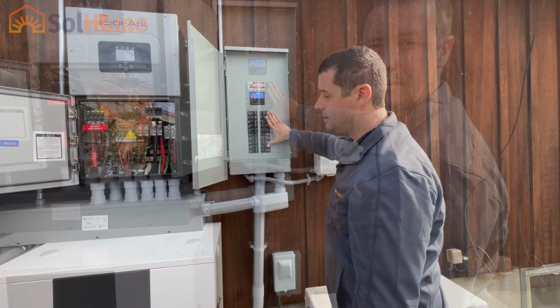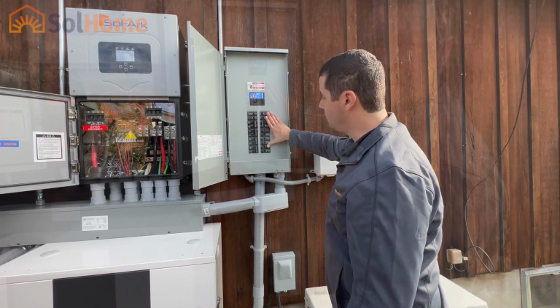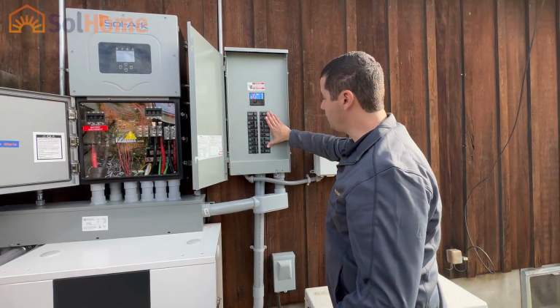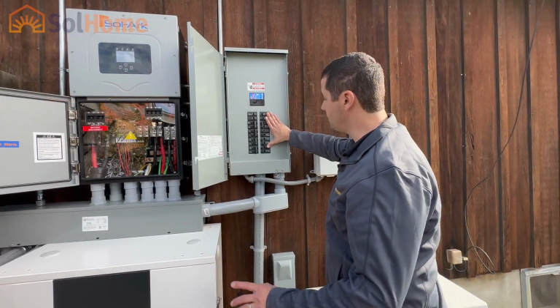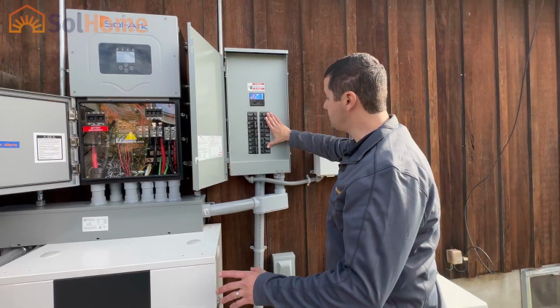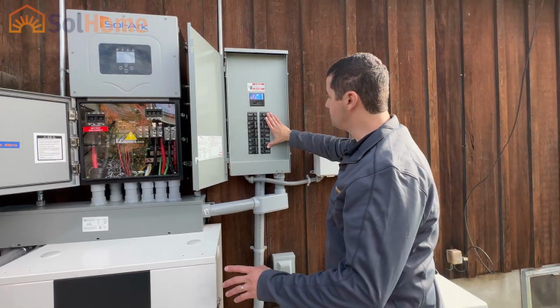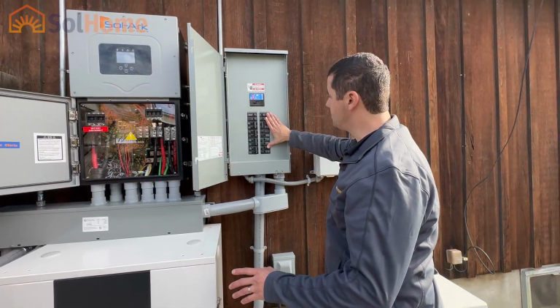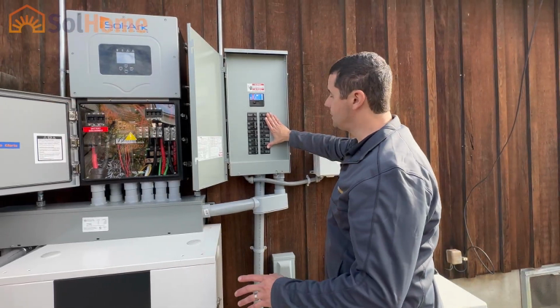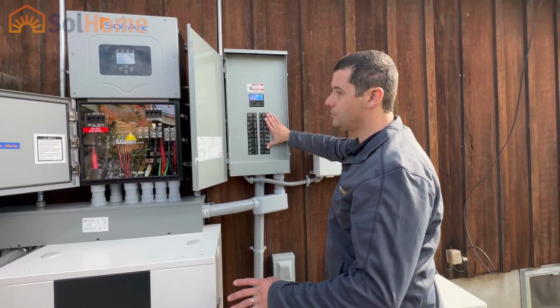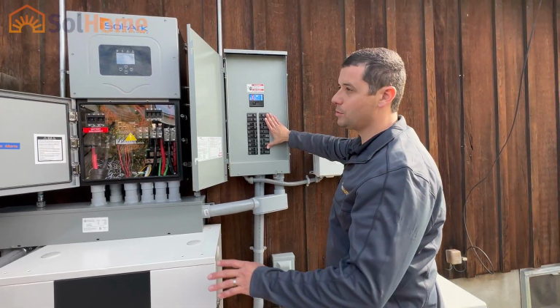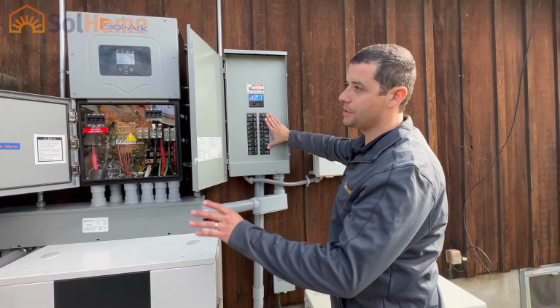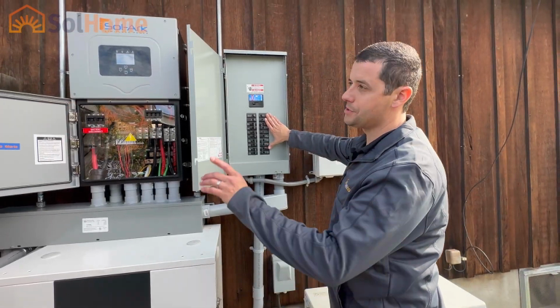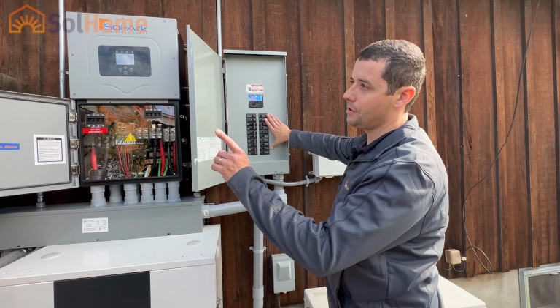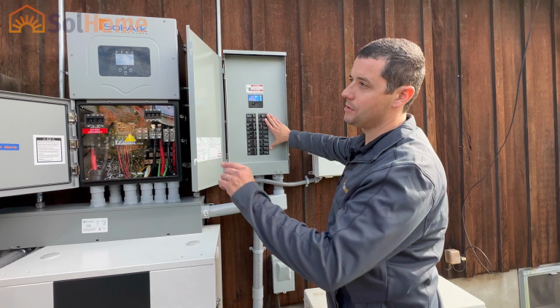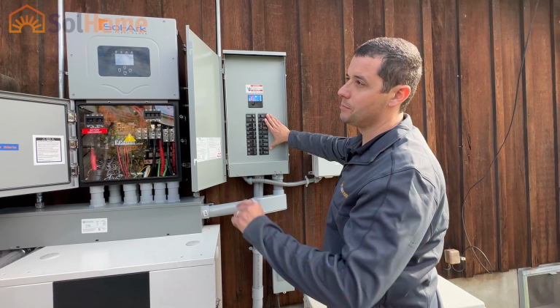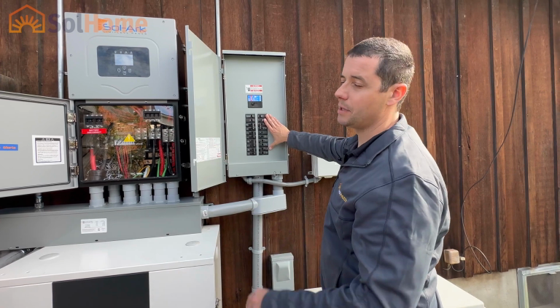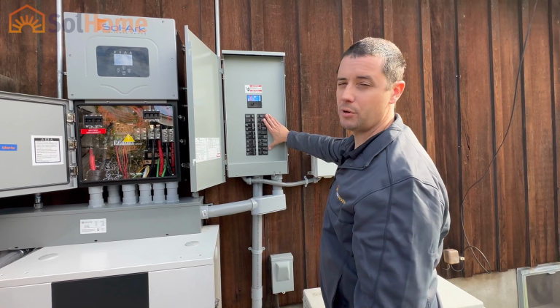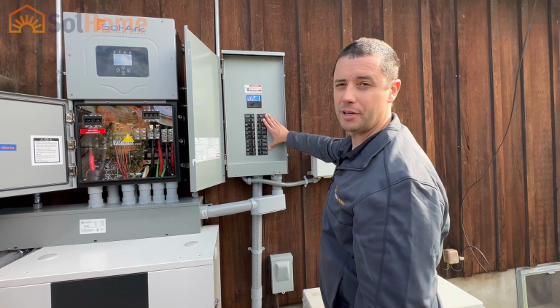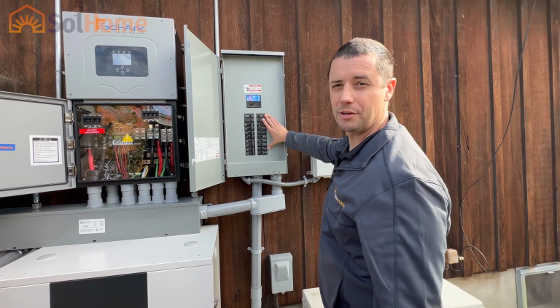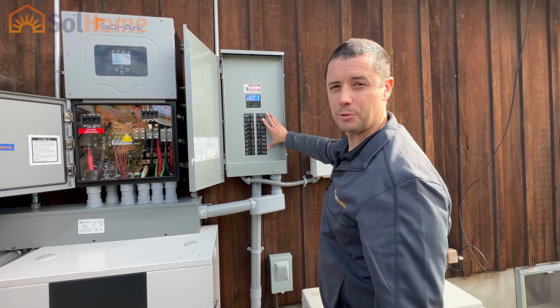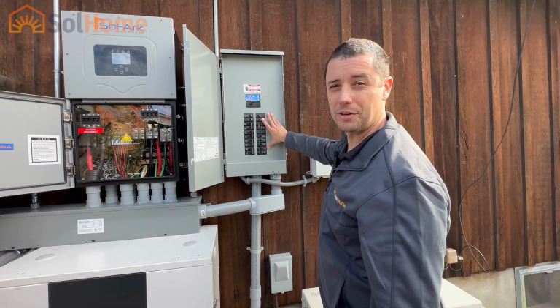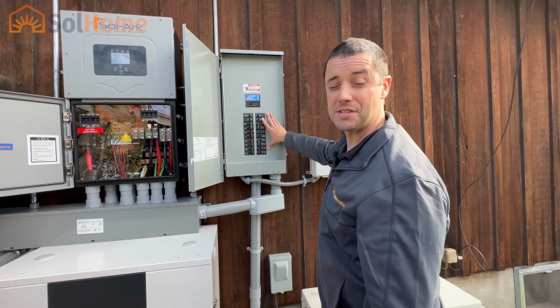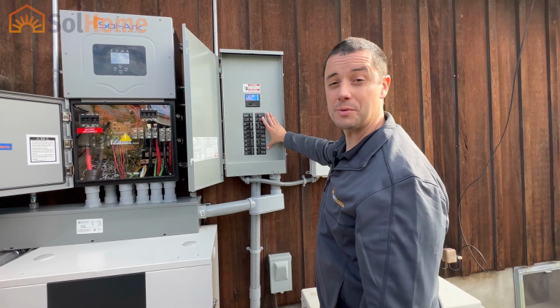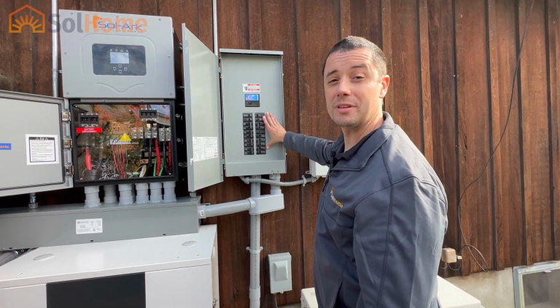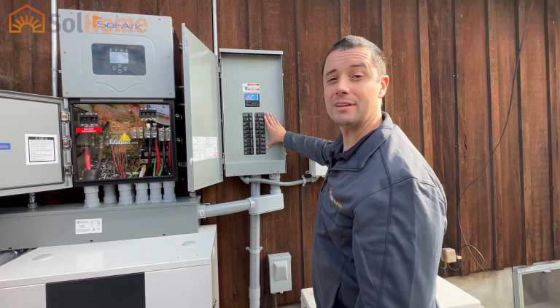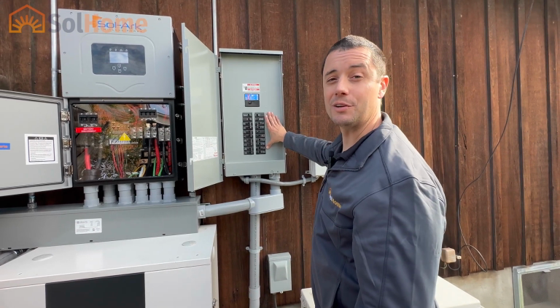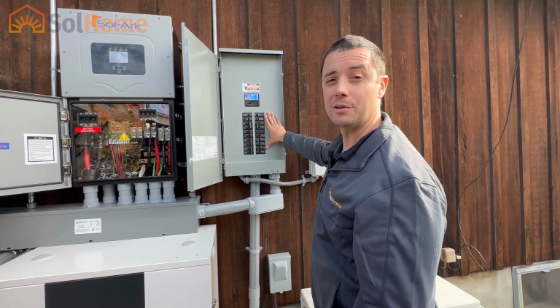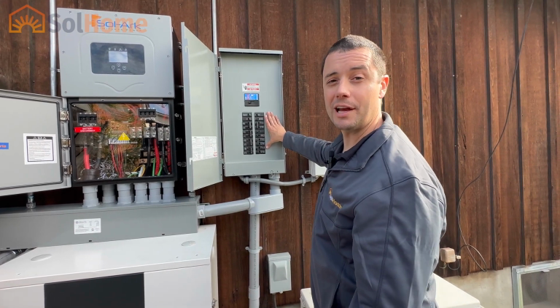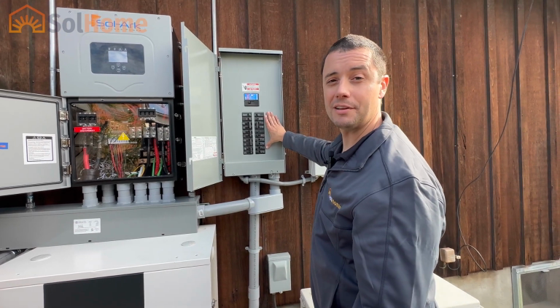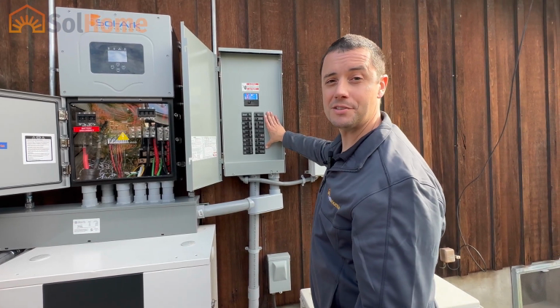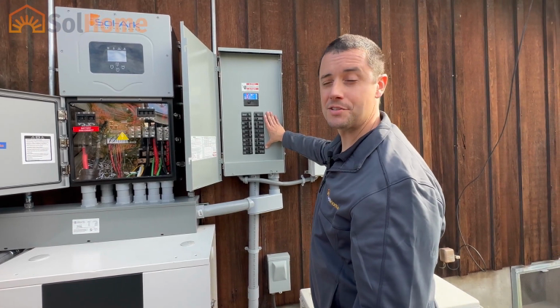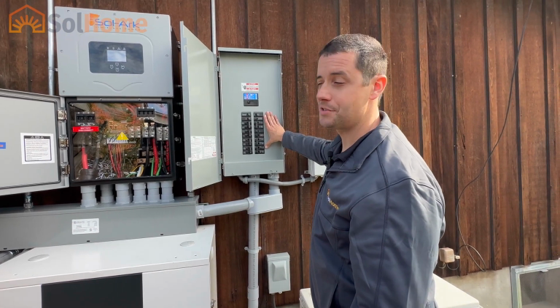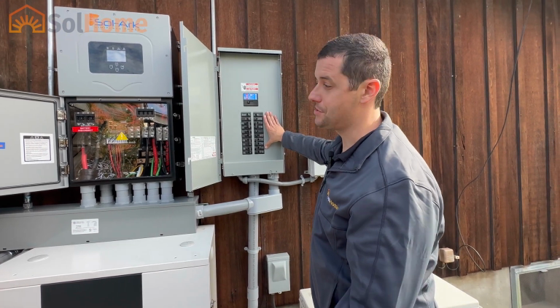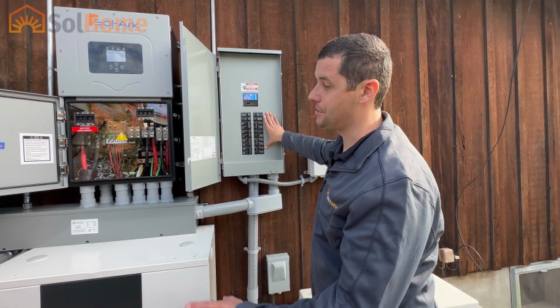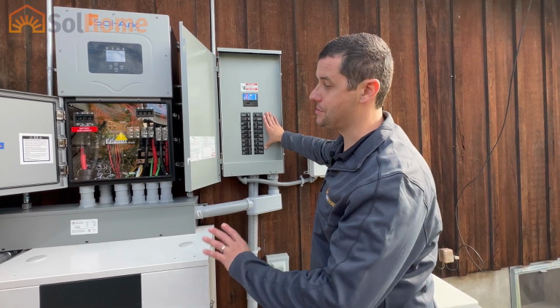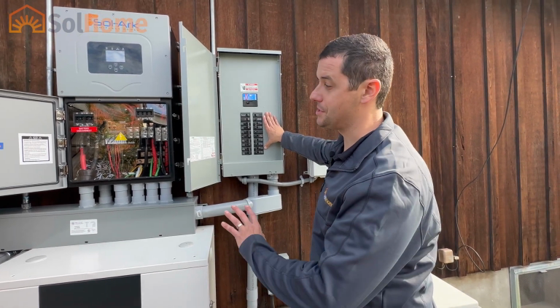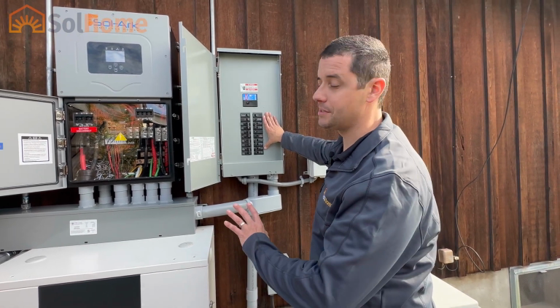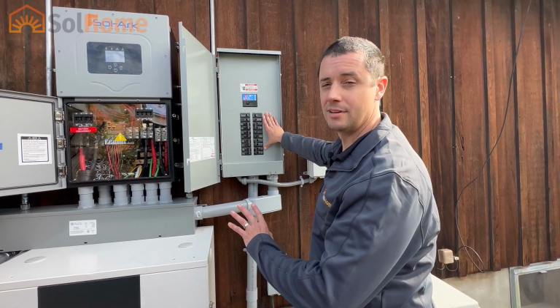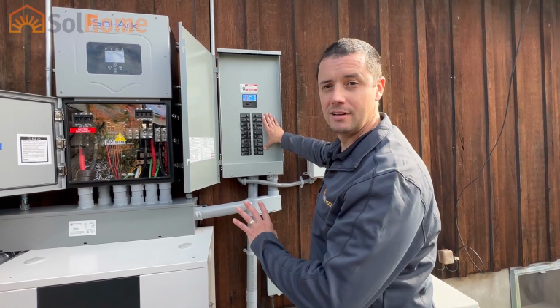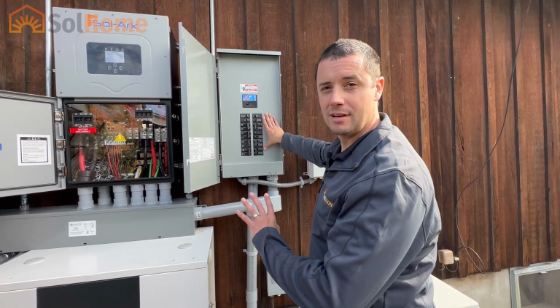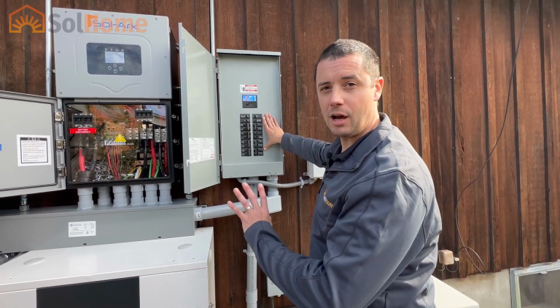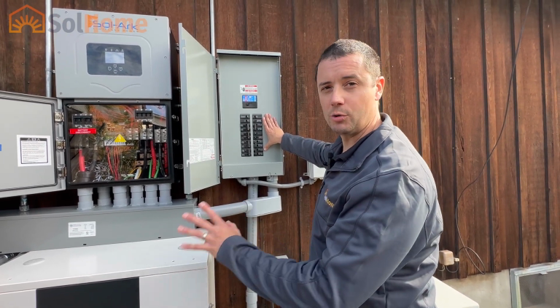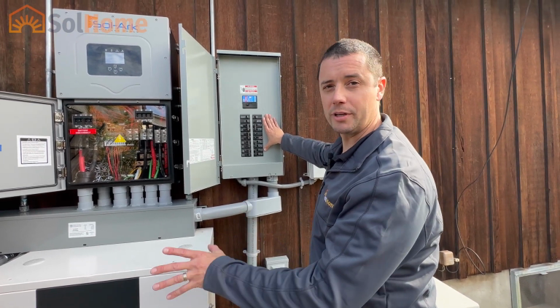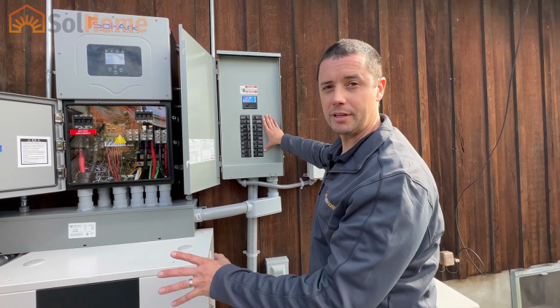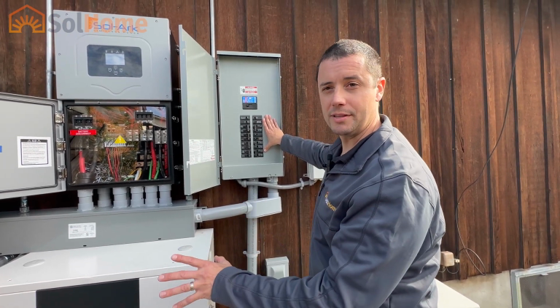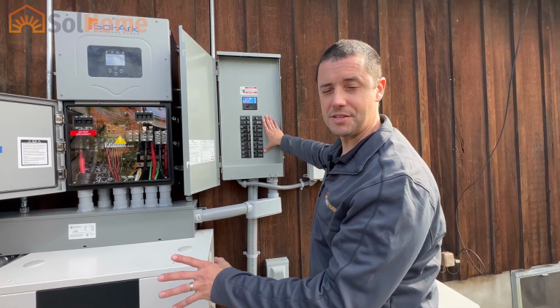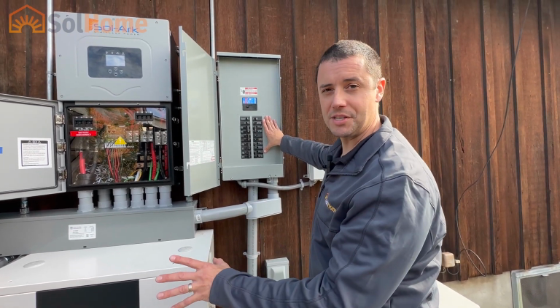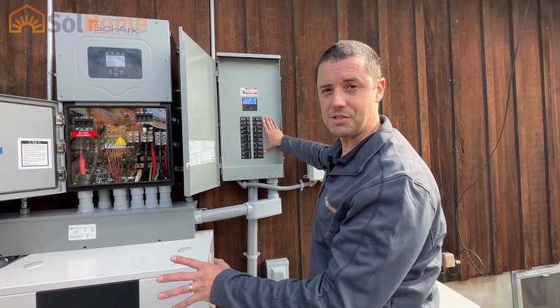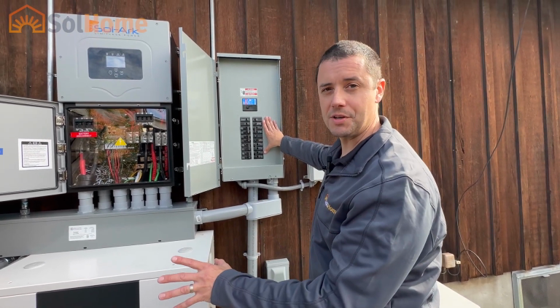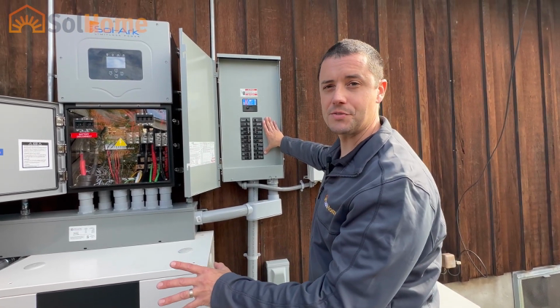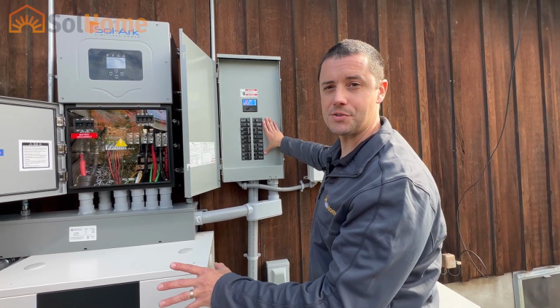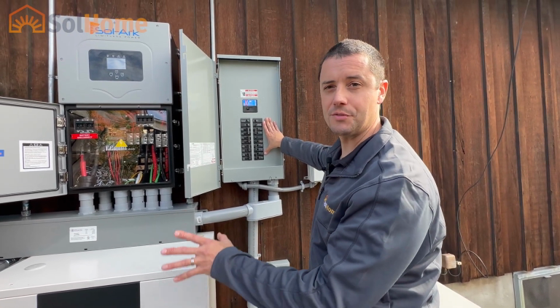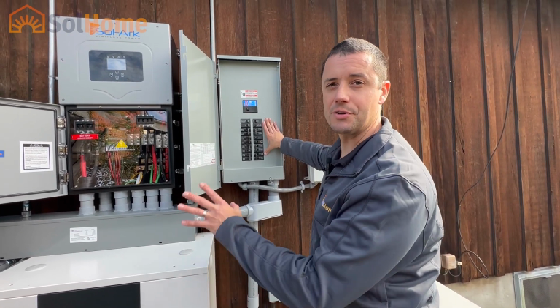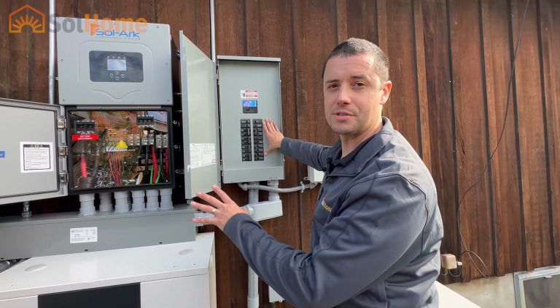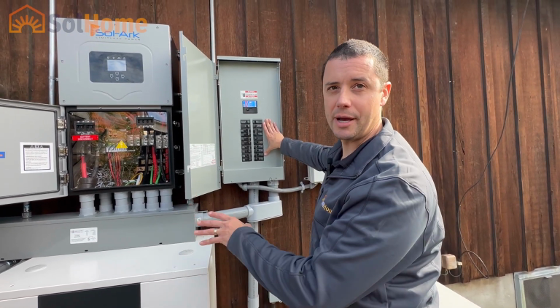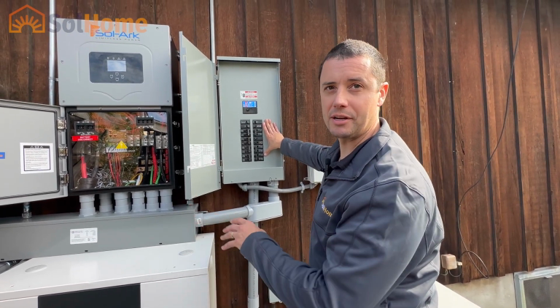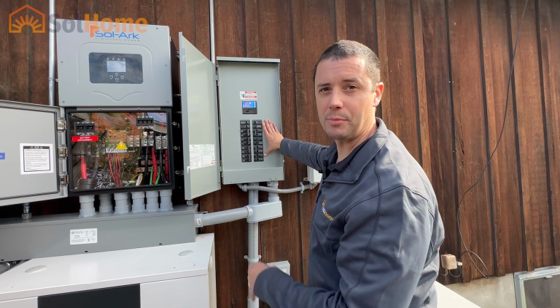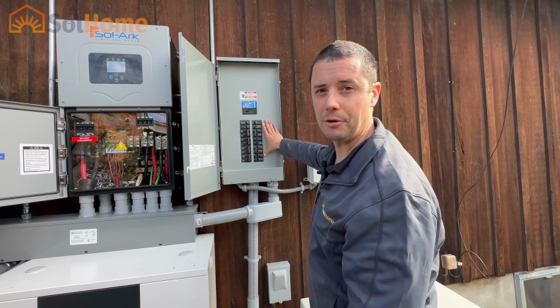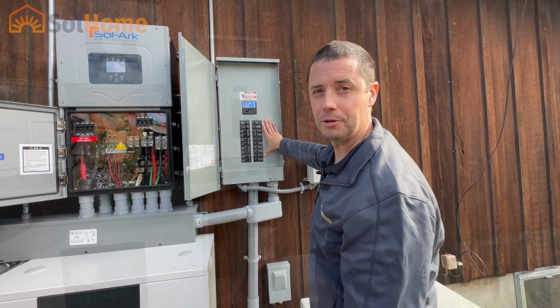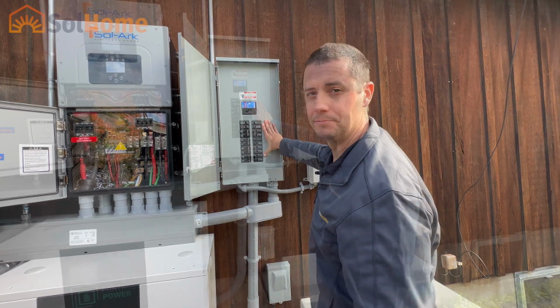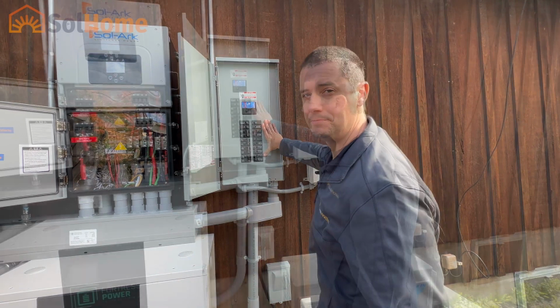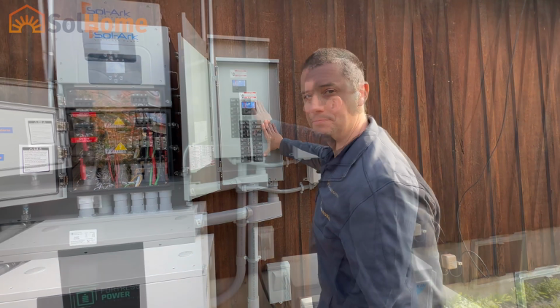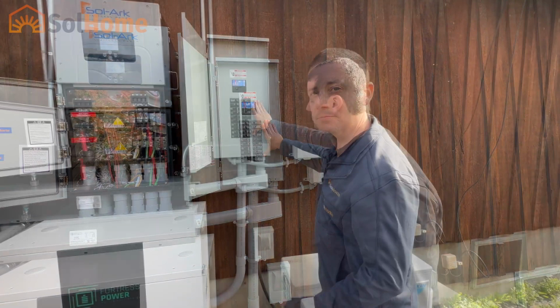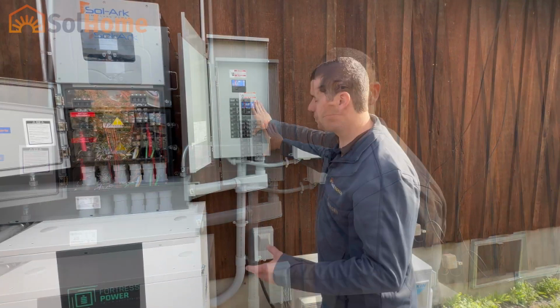What we're going to do in a minute: we're going to turn off the main breaker and simulate a grid outage, just so you can see how quickly this thing transfers over to backup power.